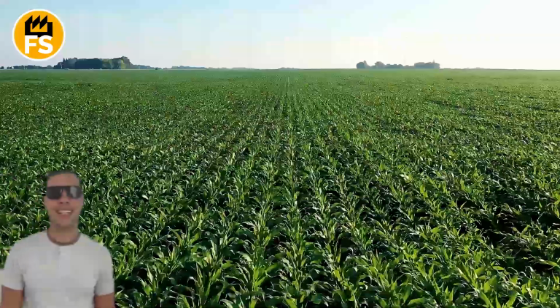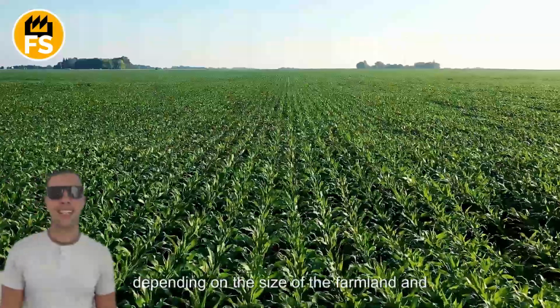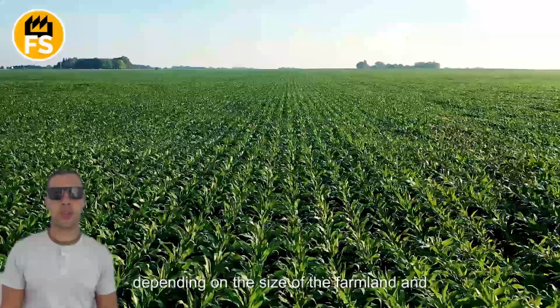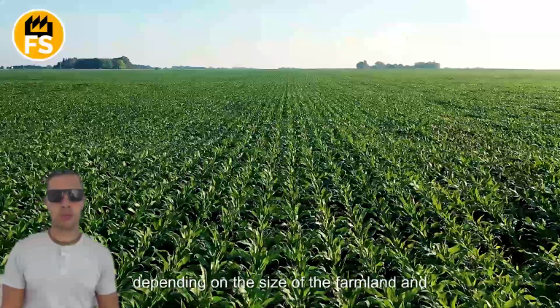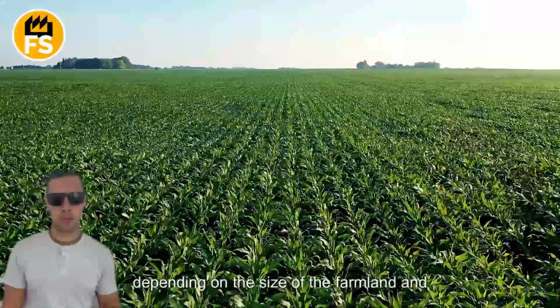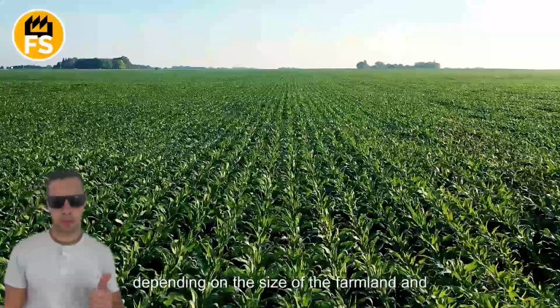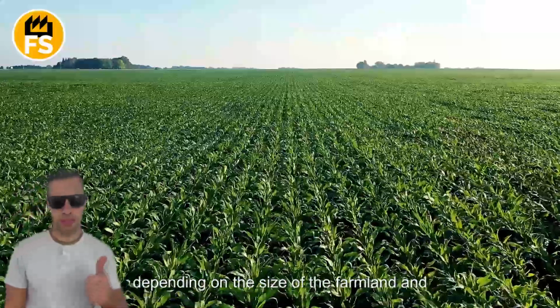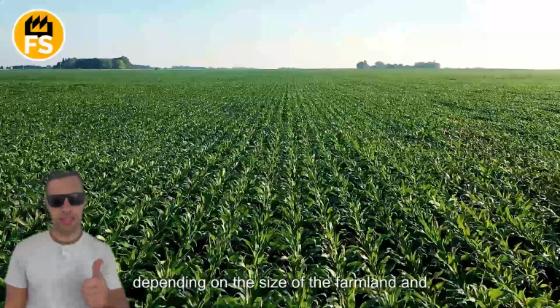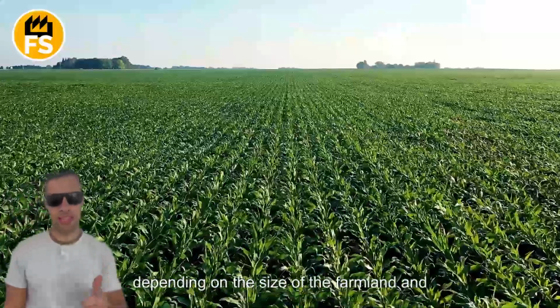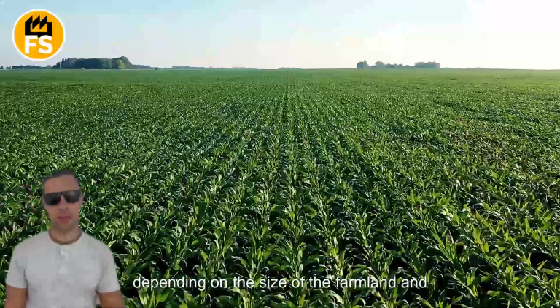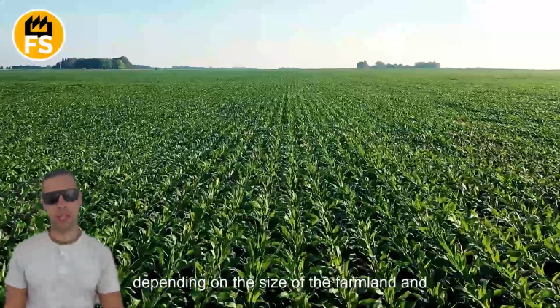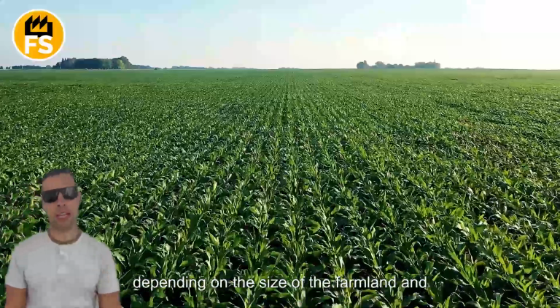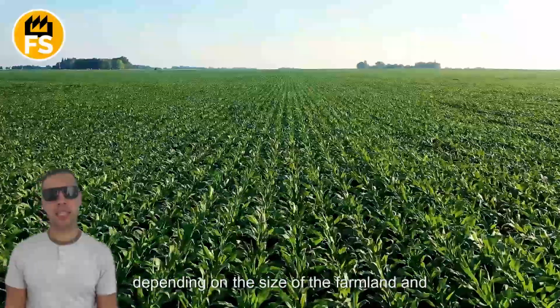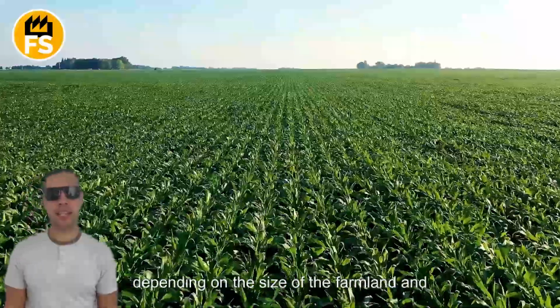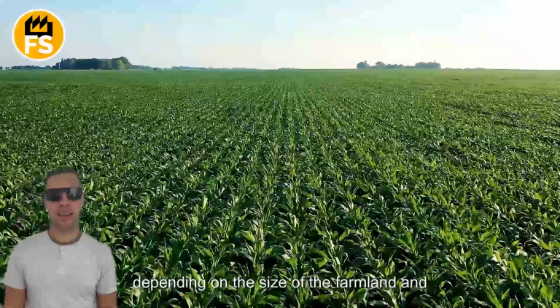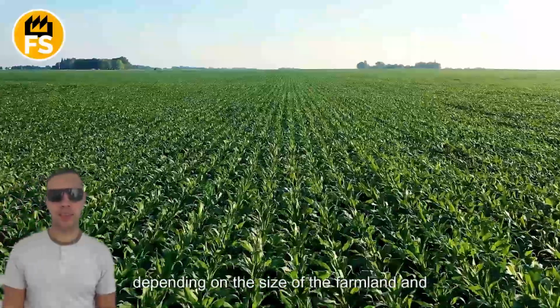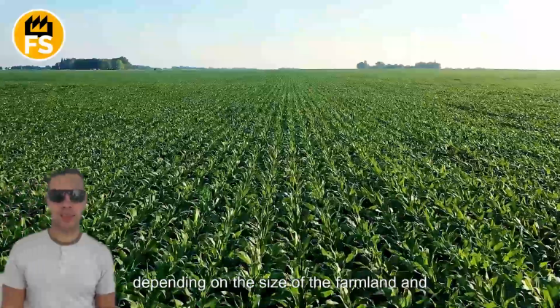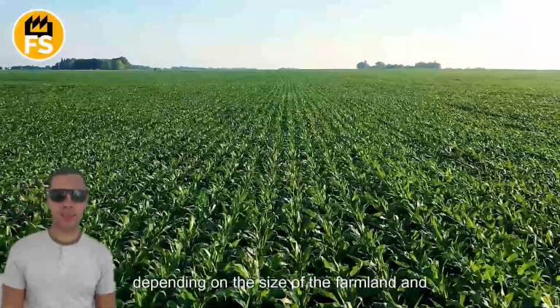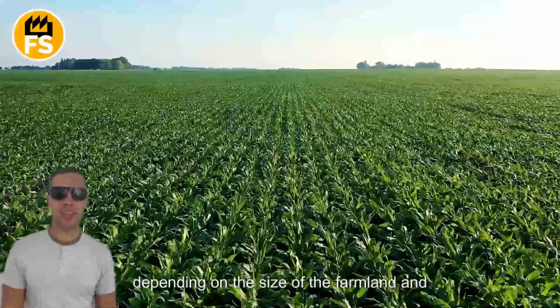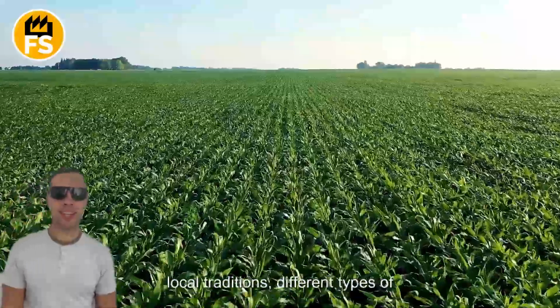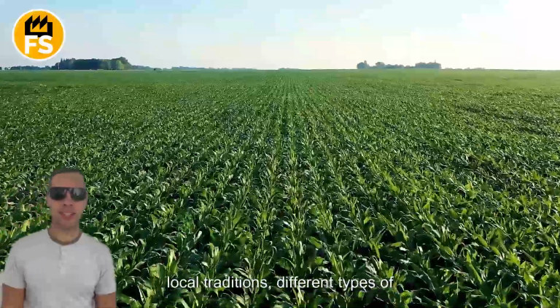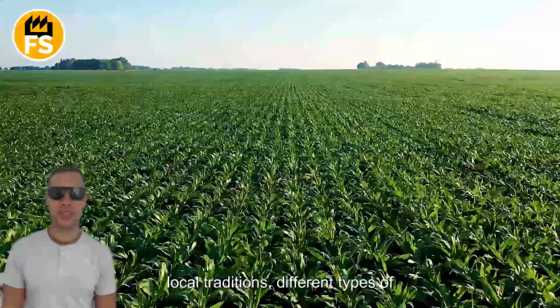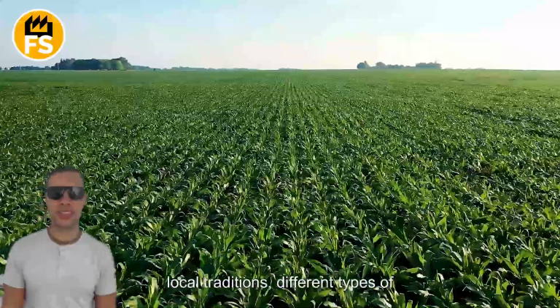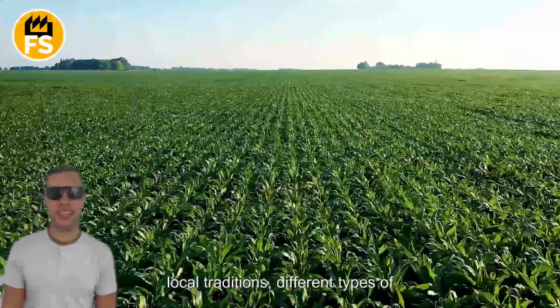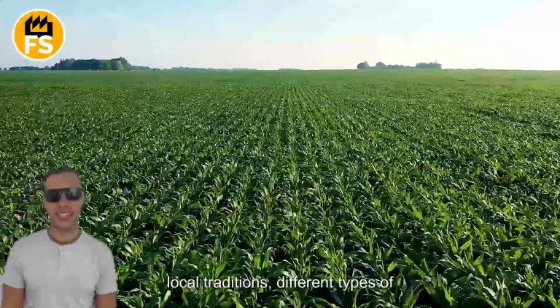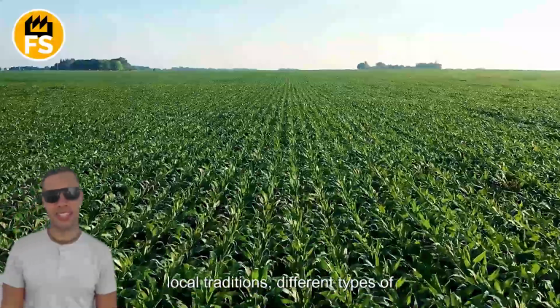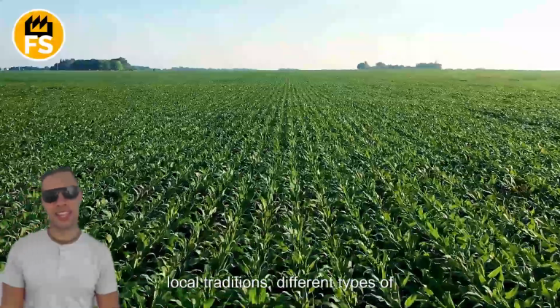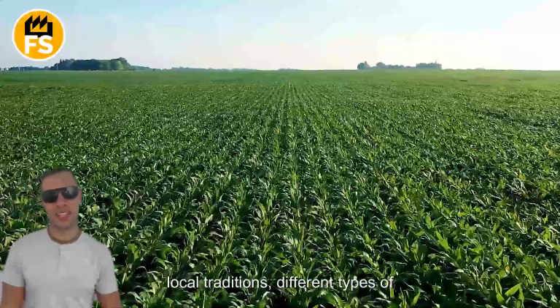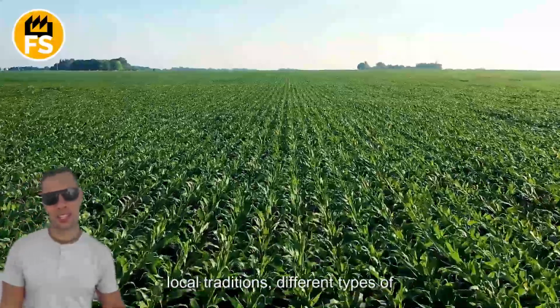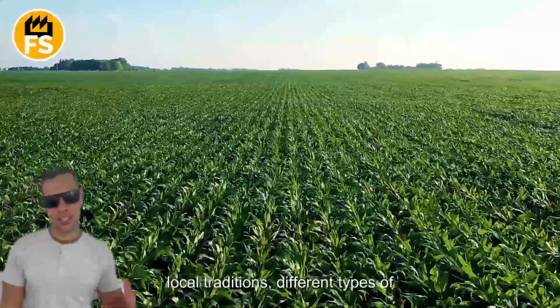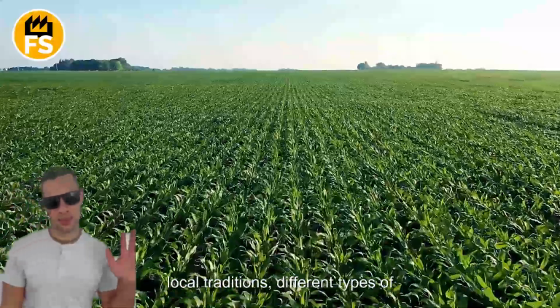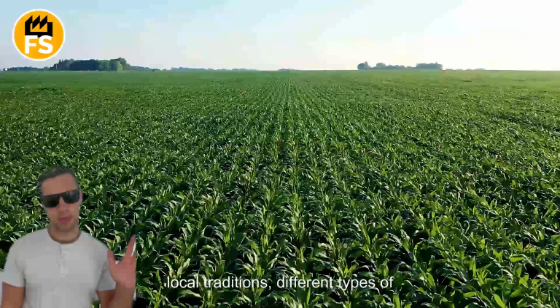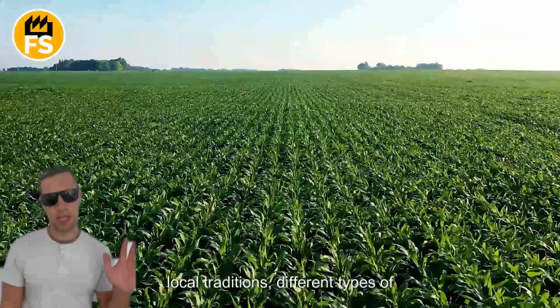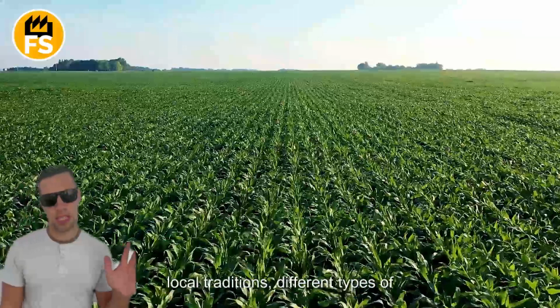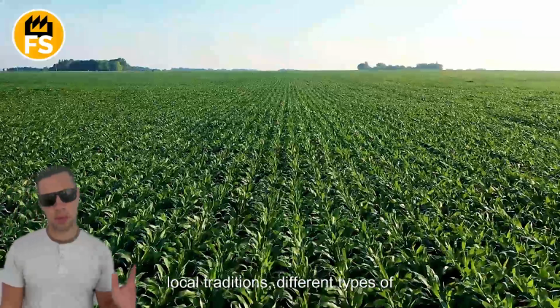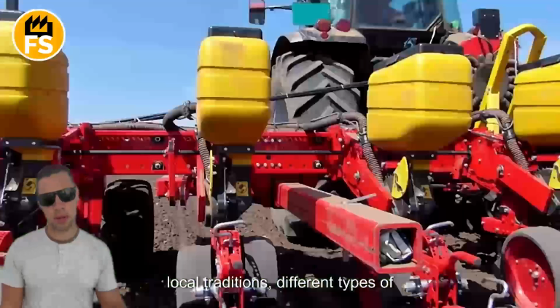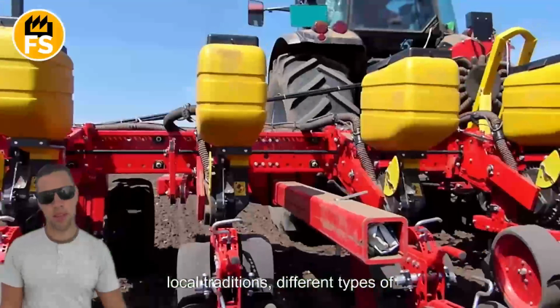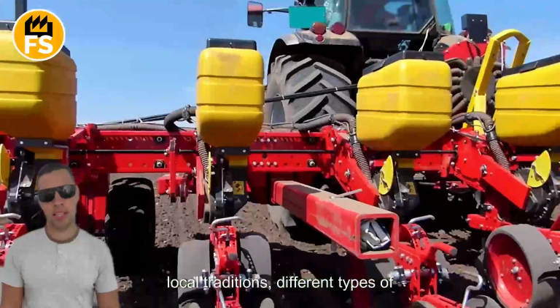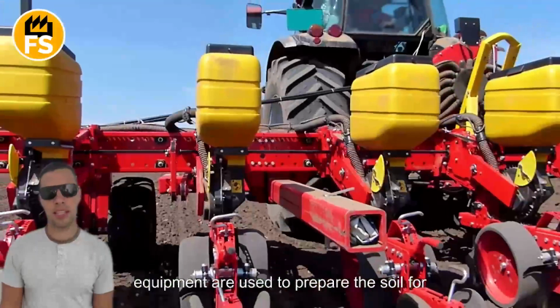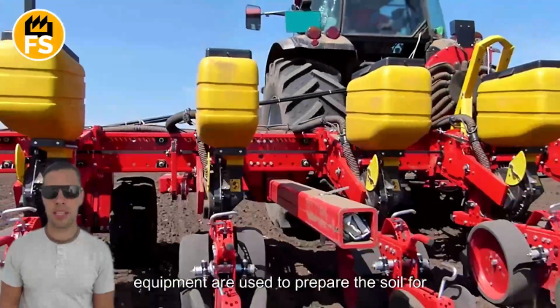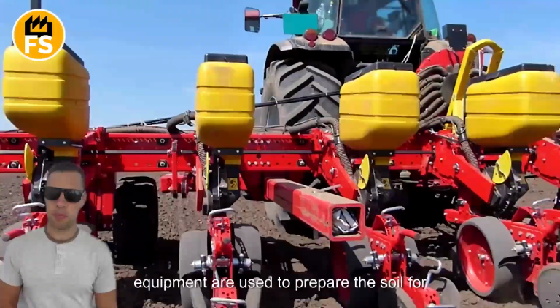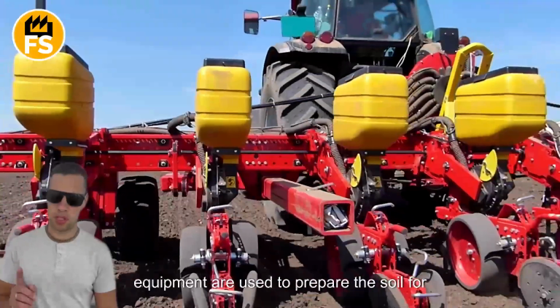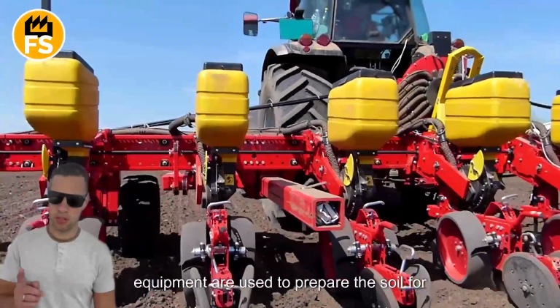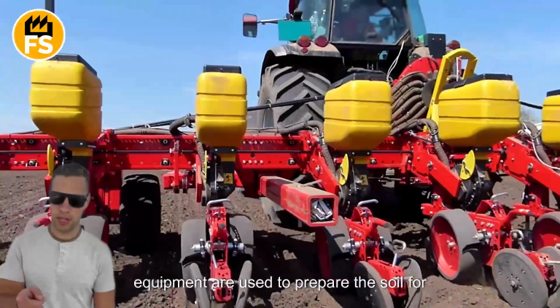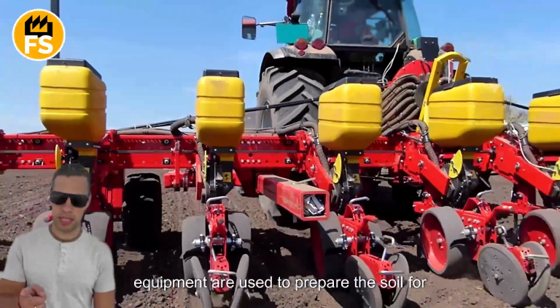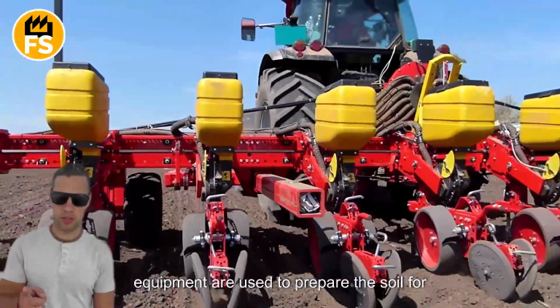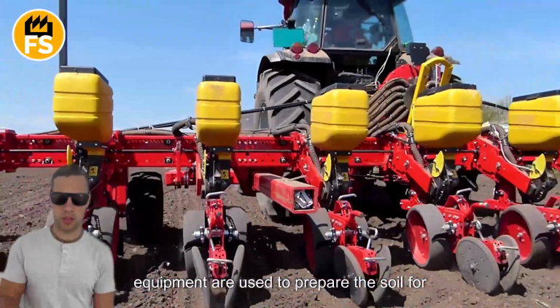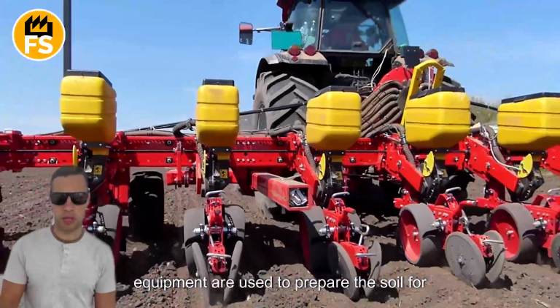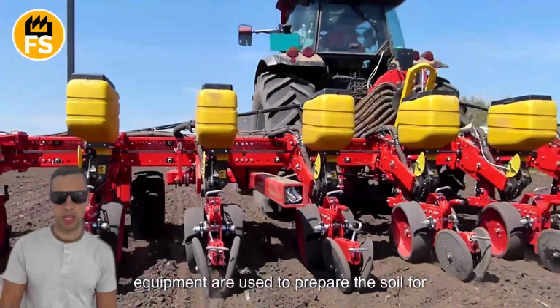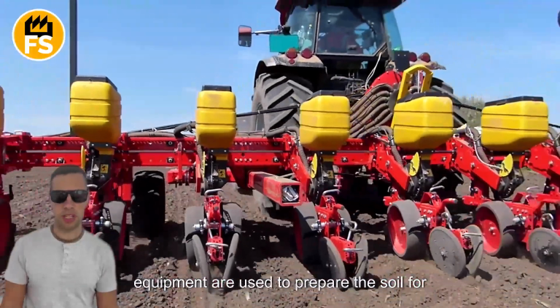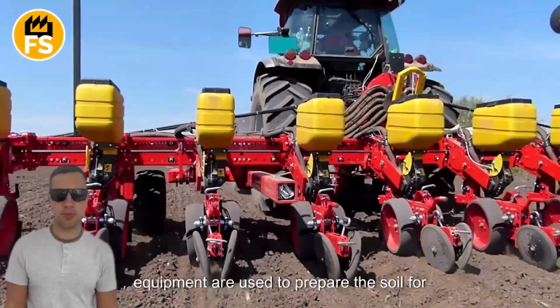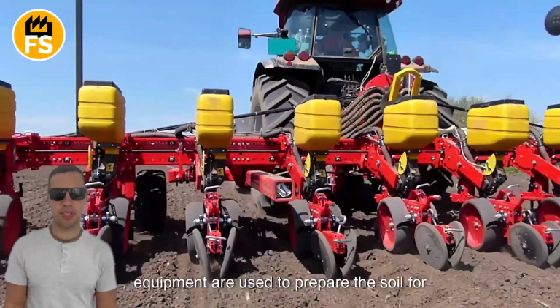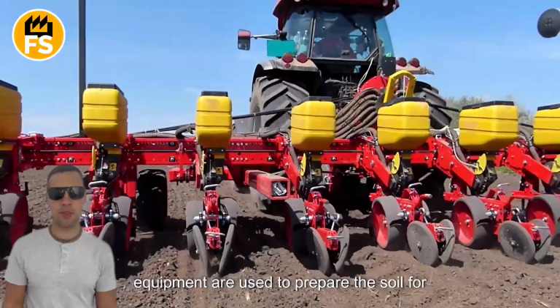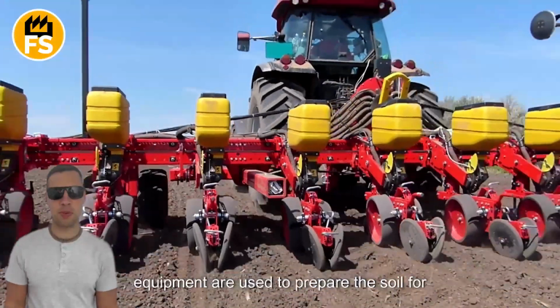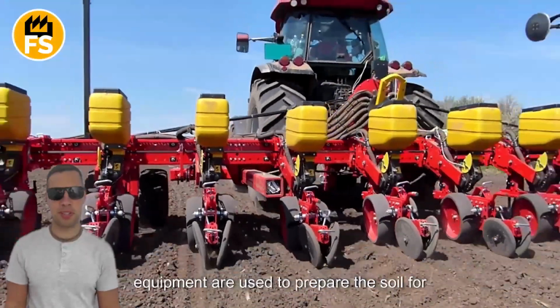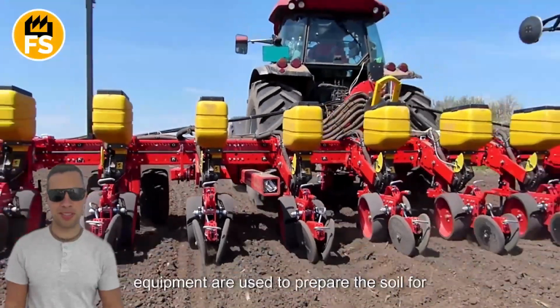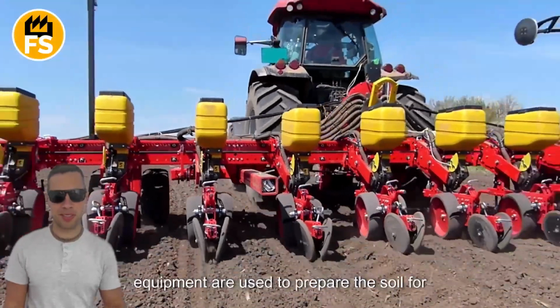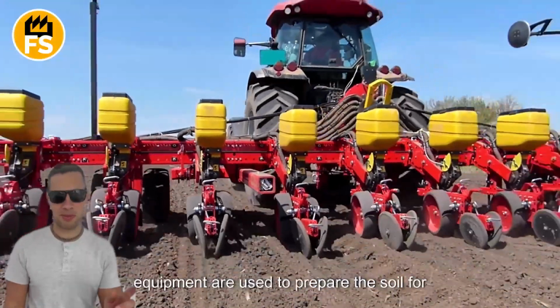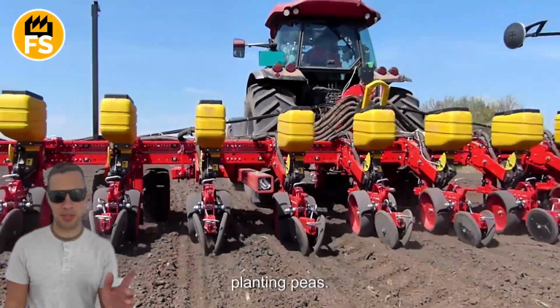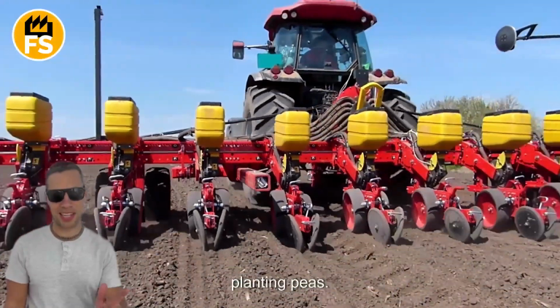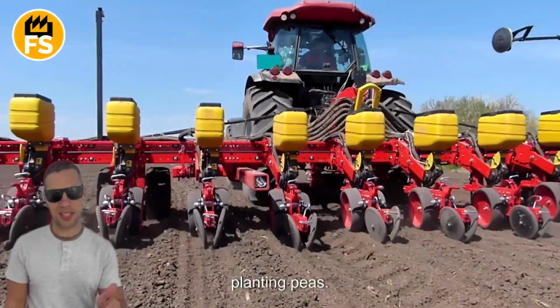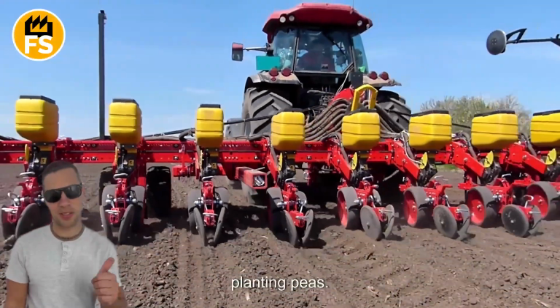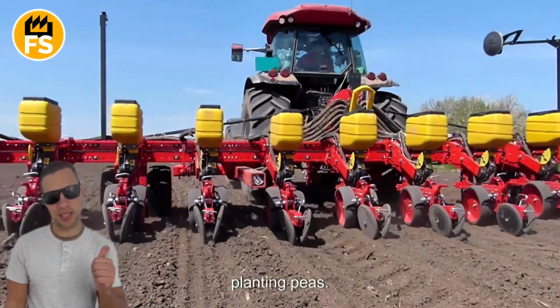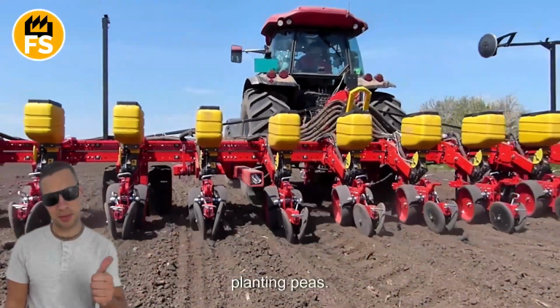Depending on the size of the farmland and local traditions, different types of equipment are used to prepare the soil for planting peas.